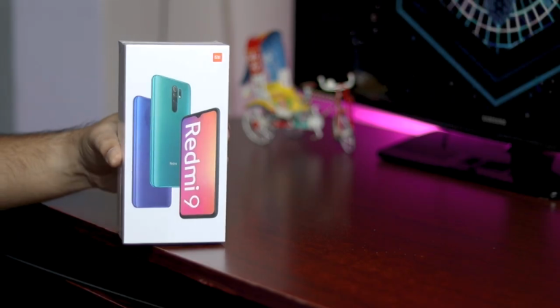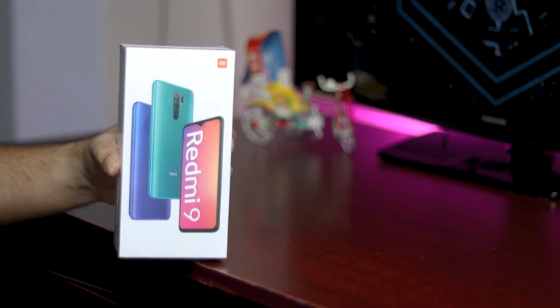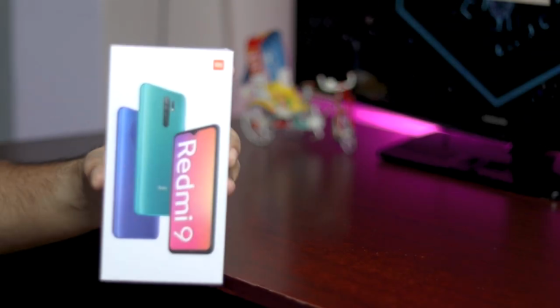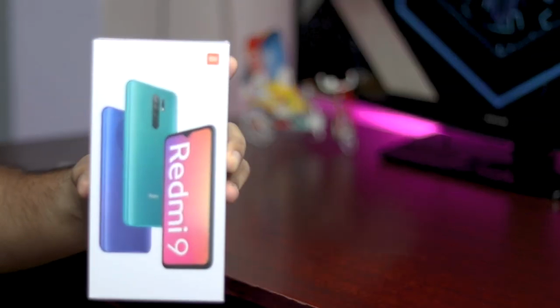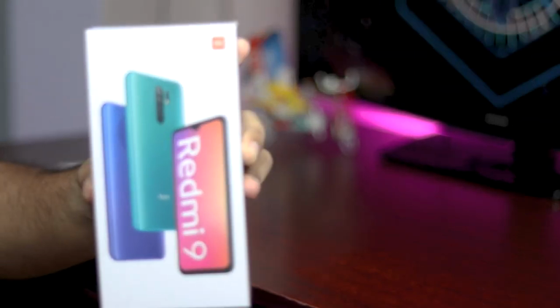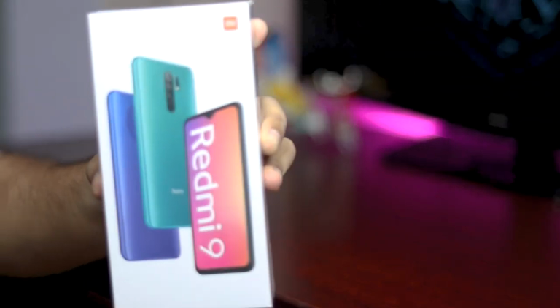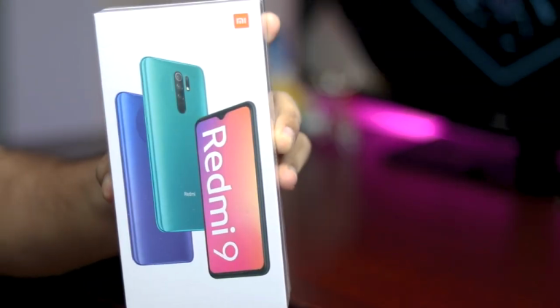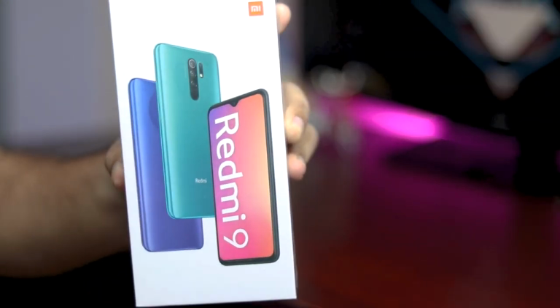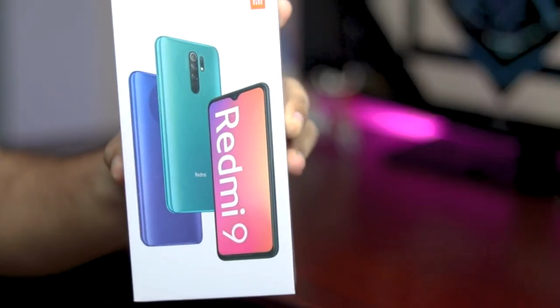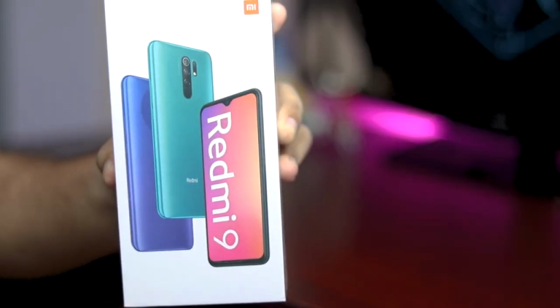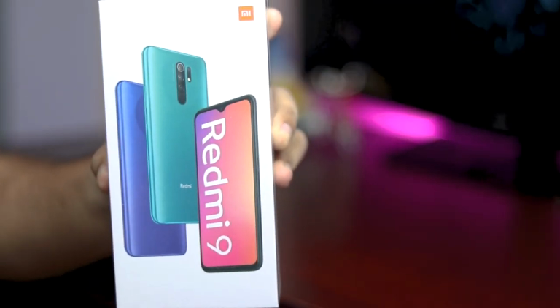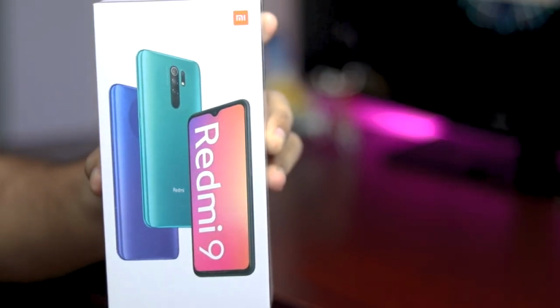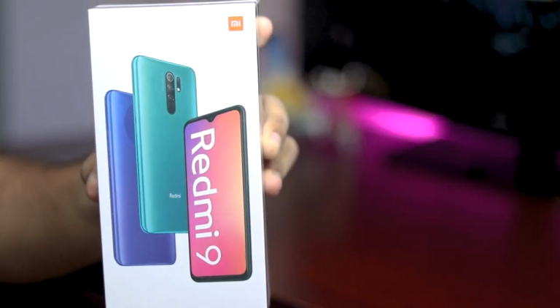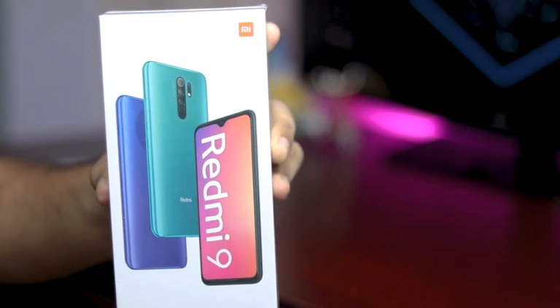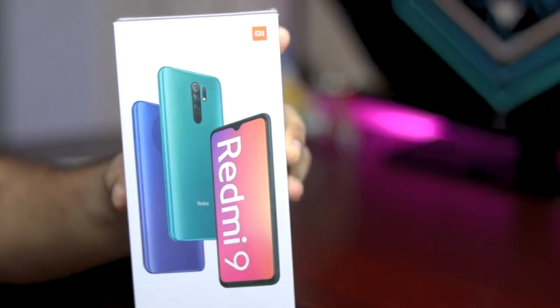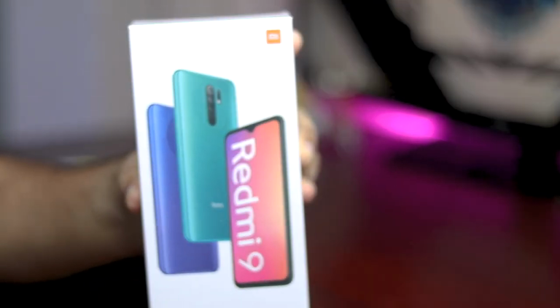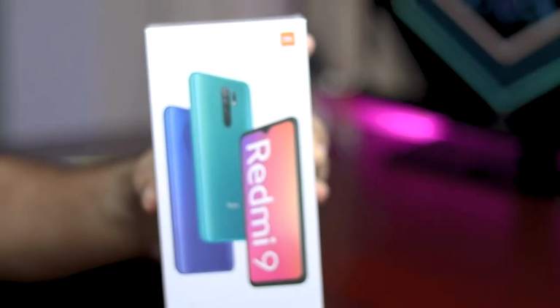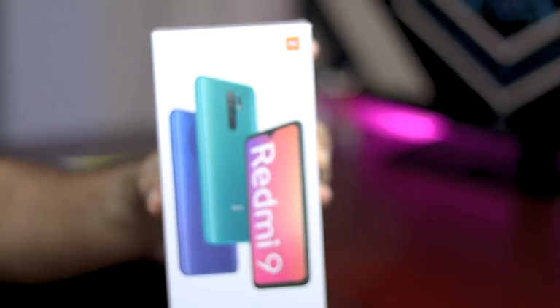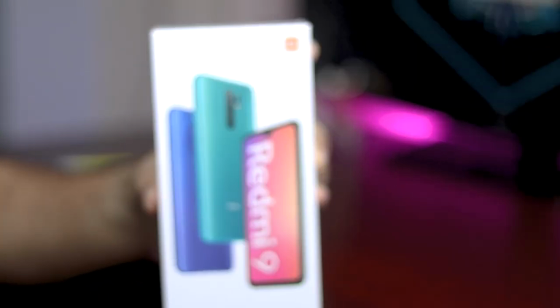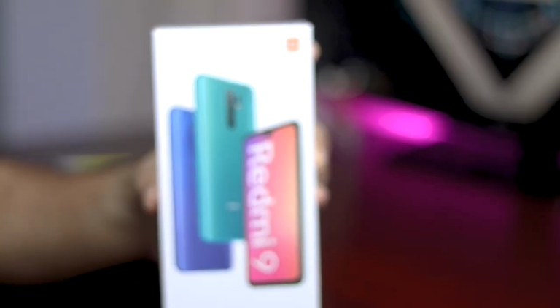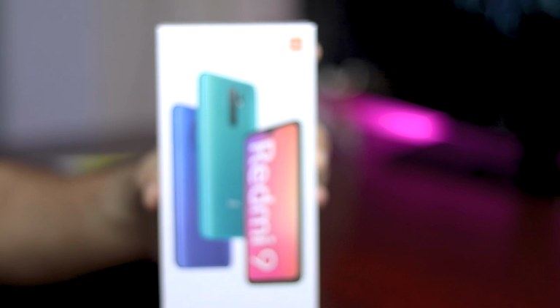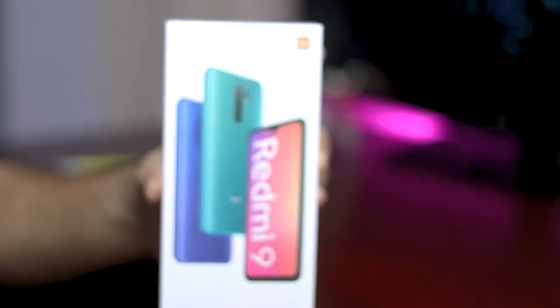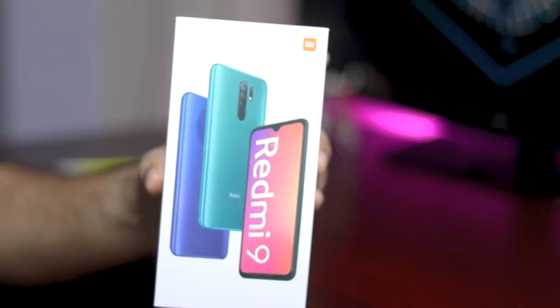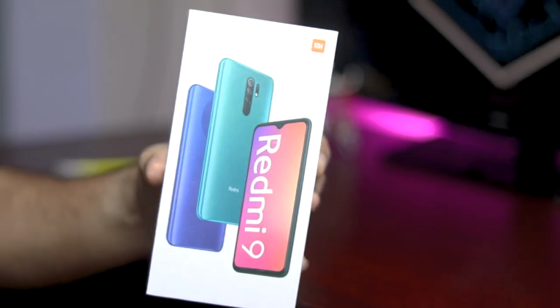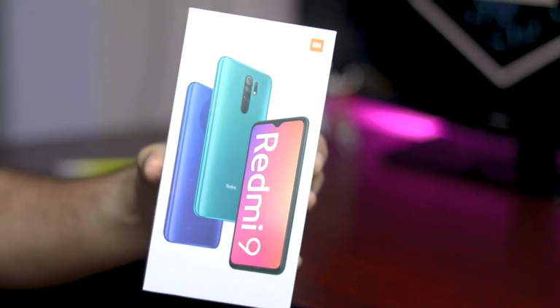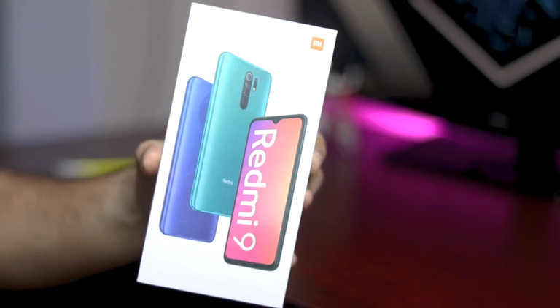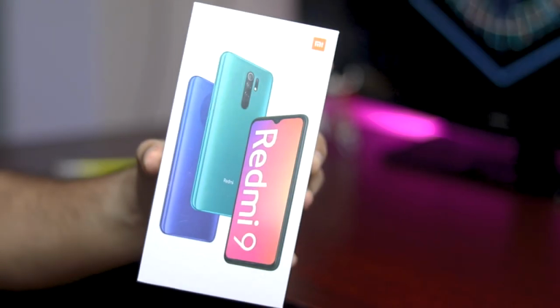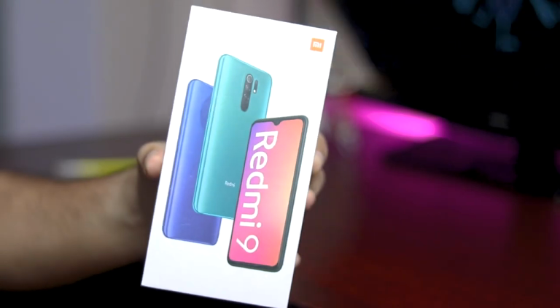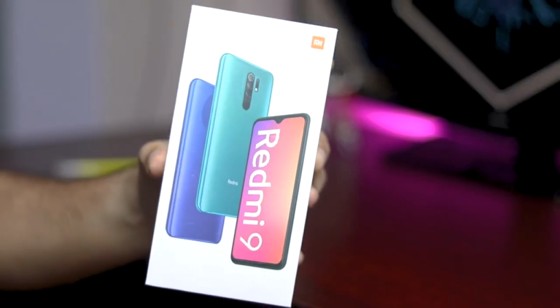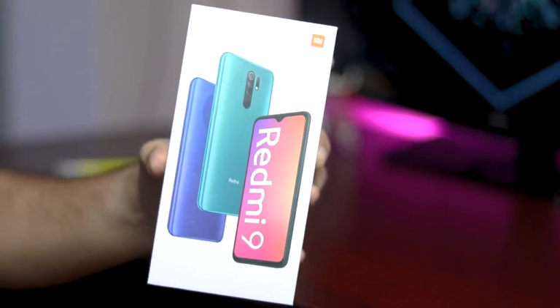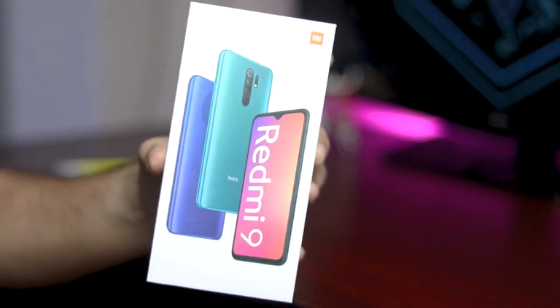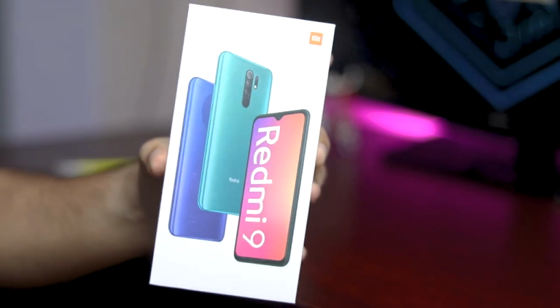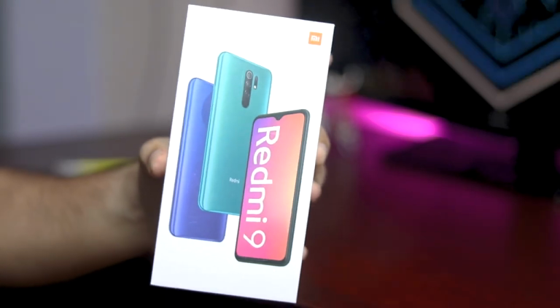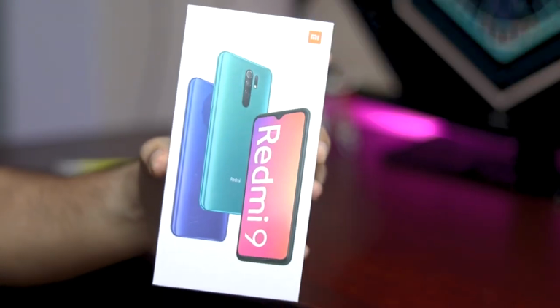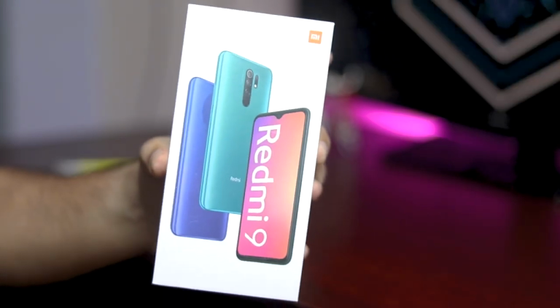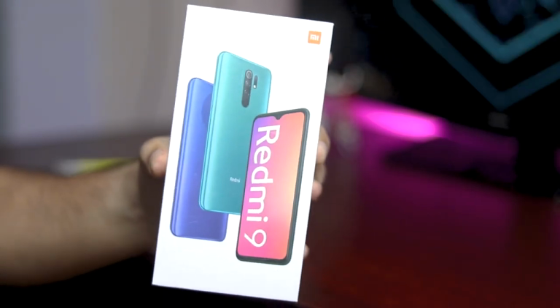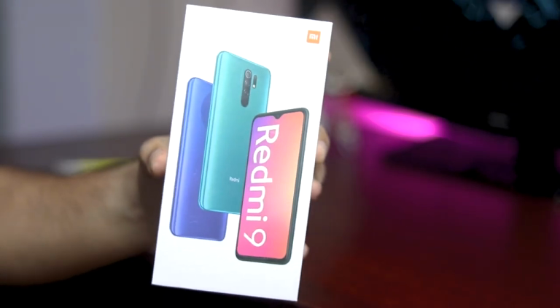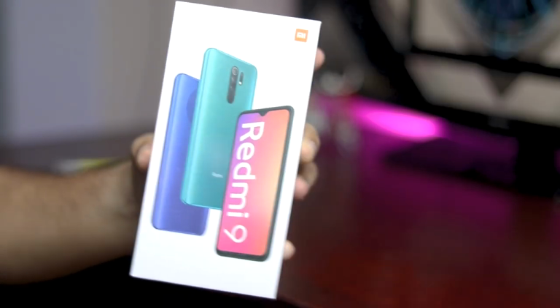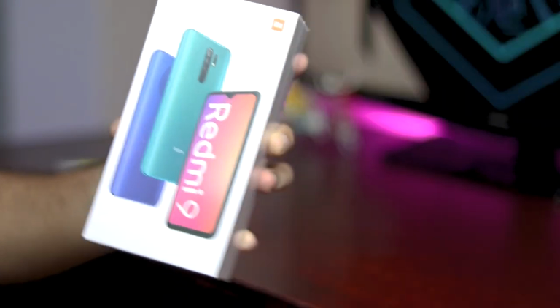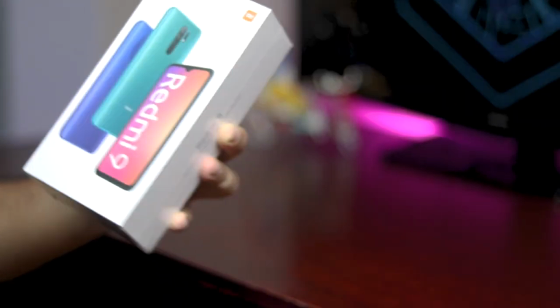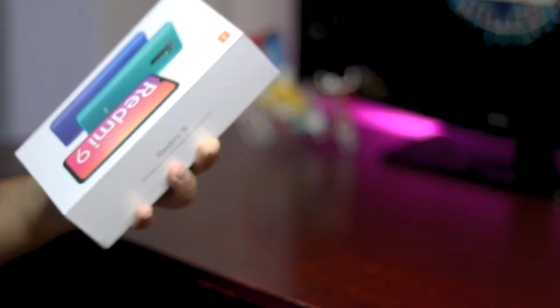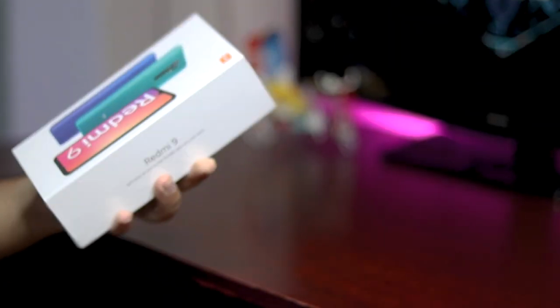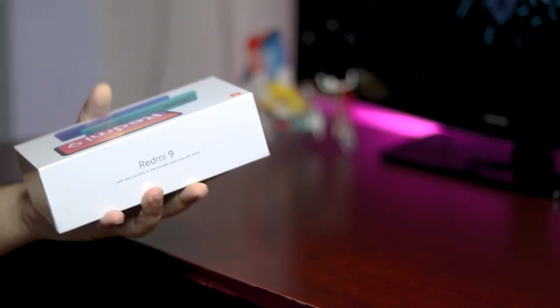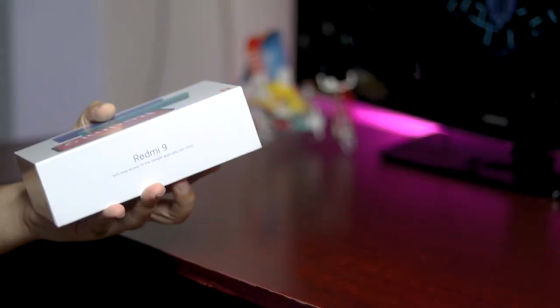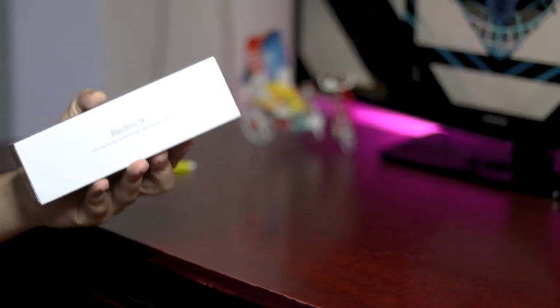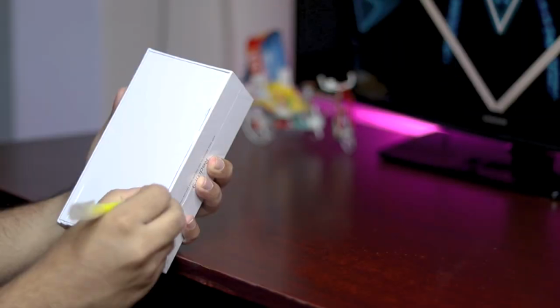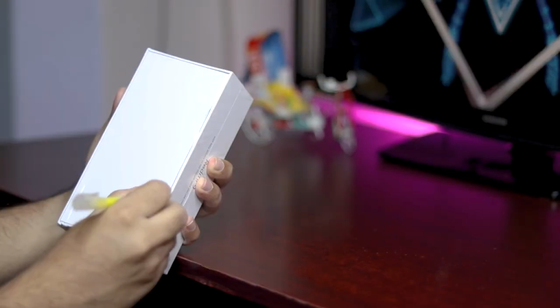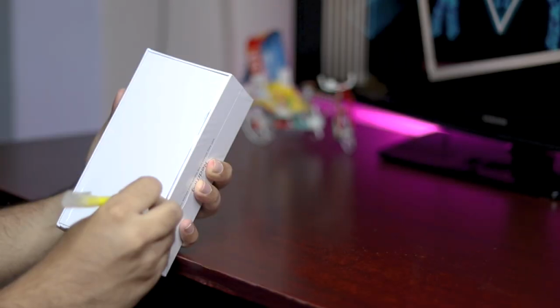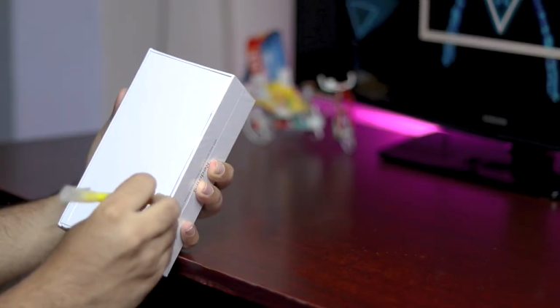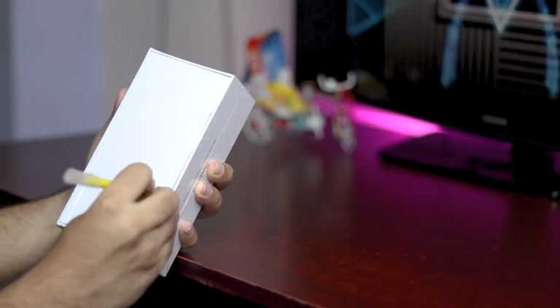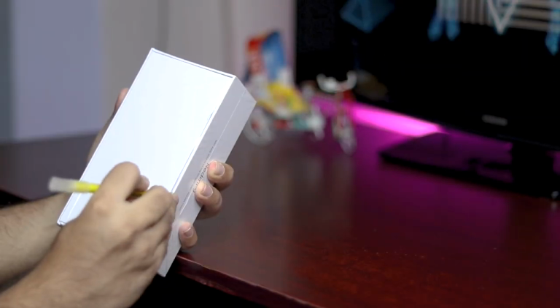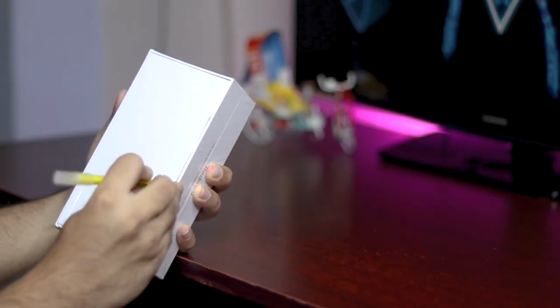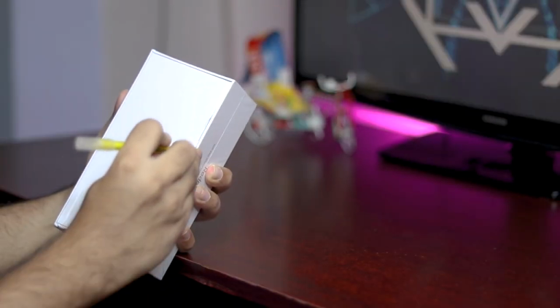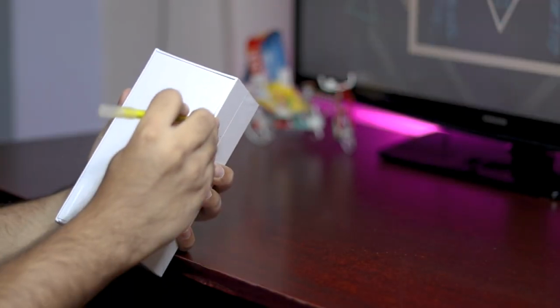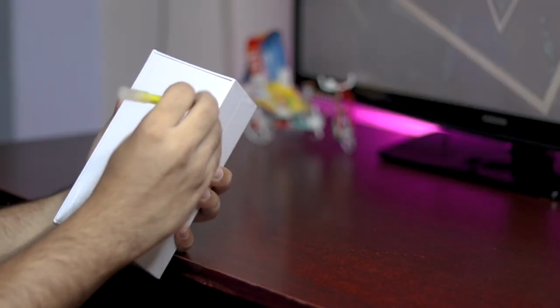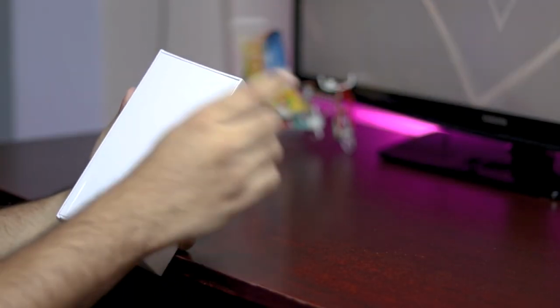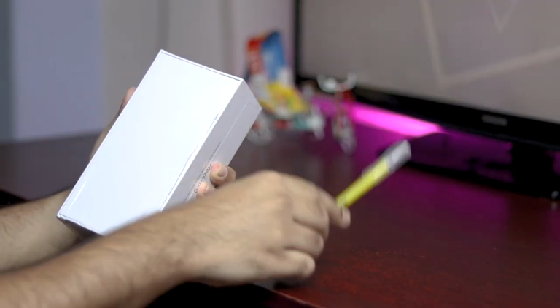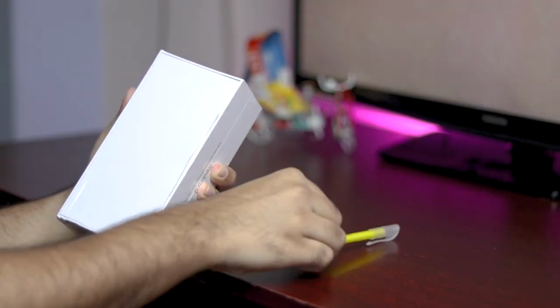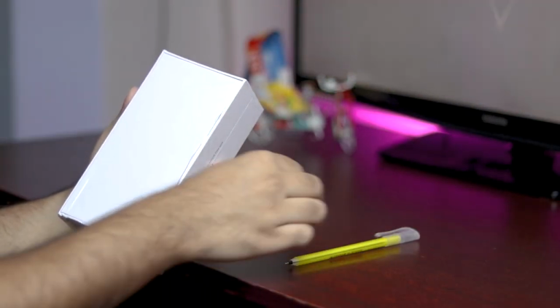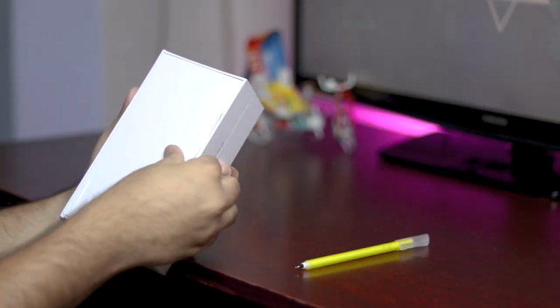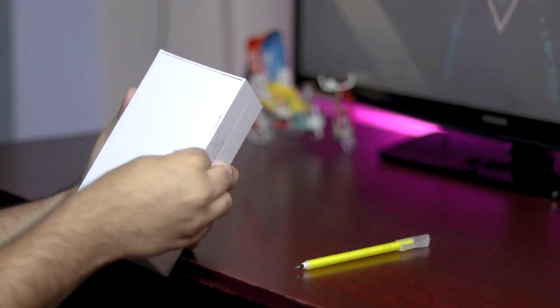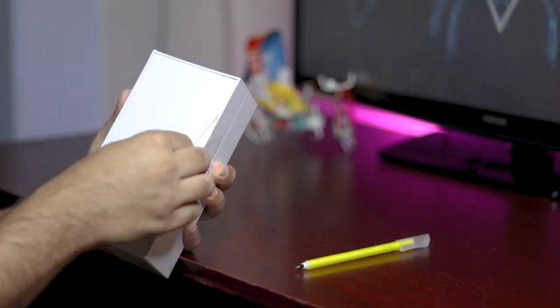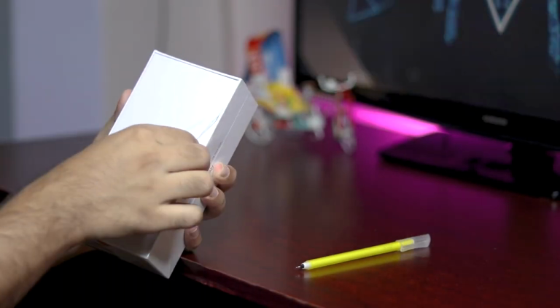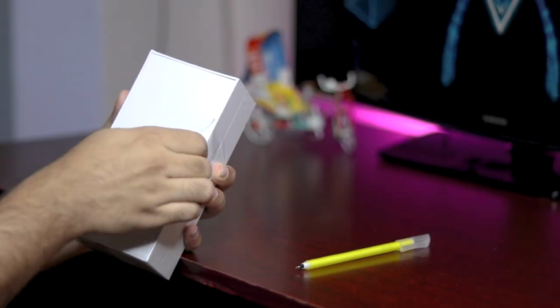So viewers, it's a Redmi 9 Air box. It's simple and wide, and the budget phone is perfect.